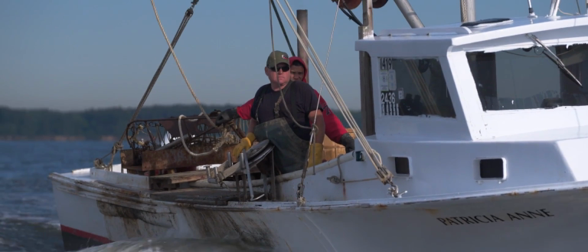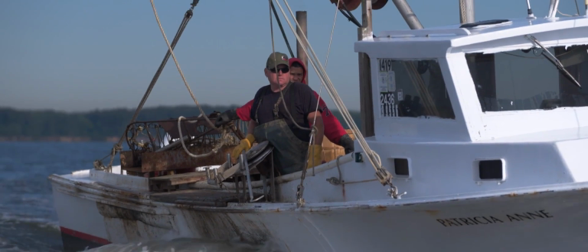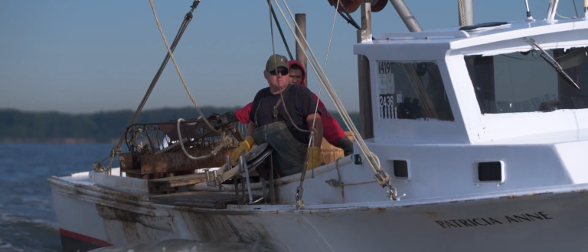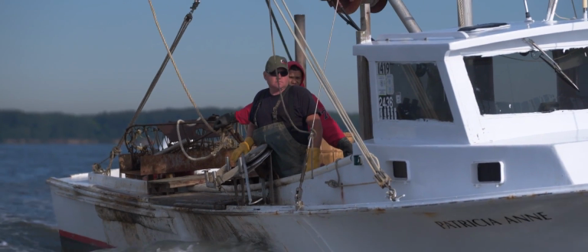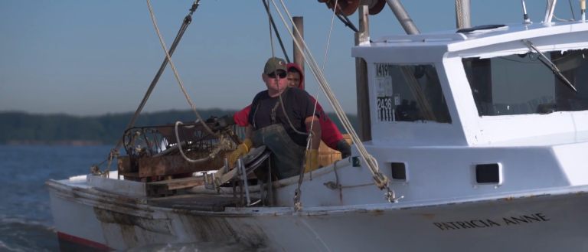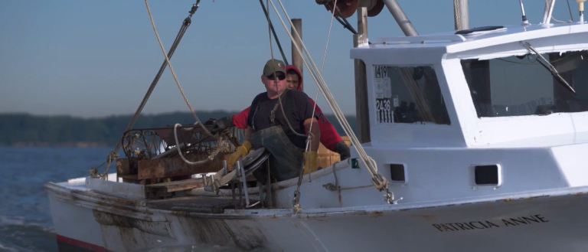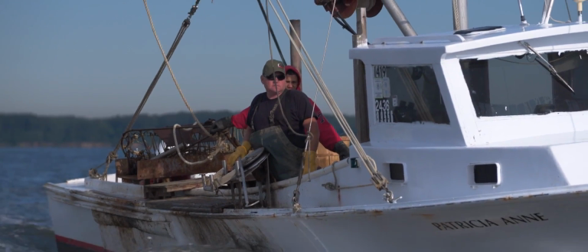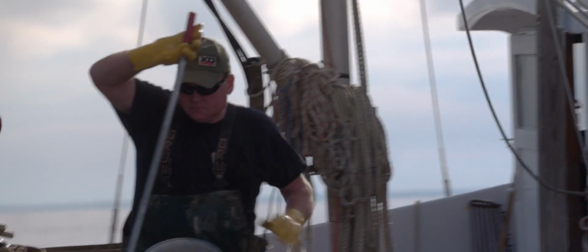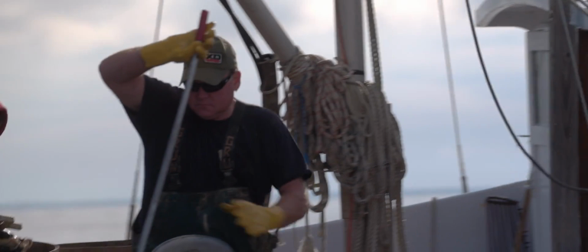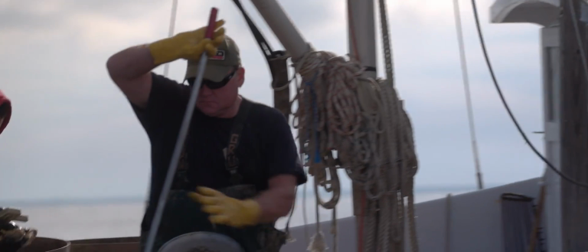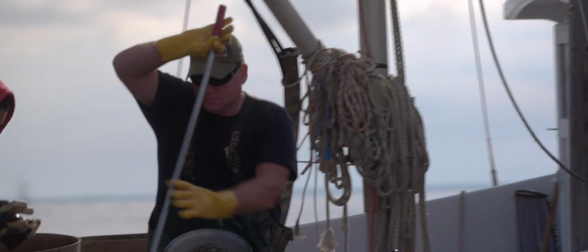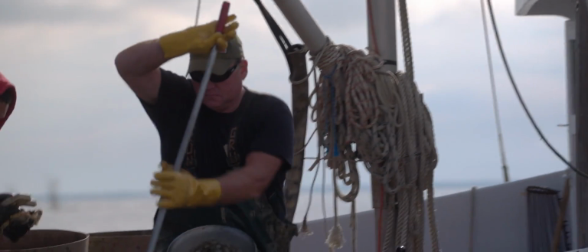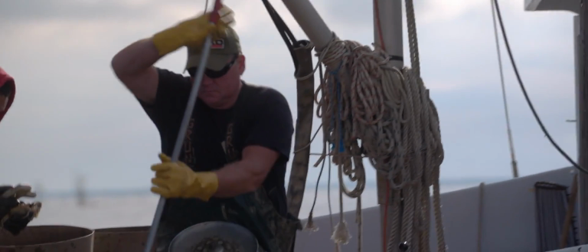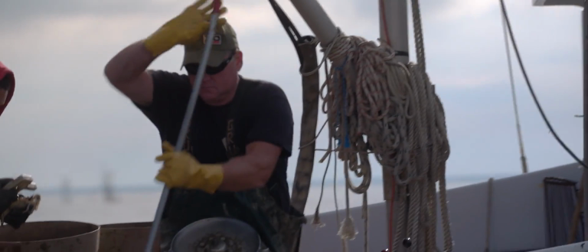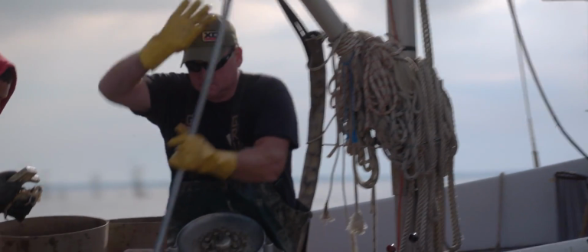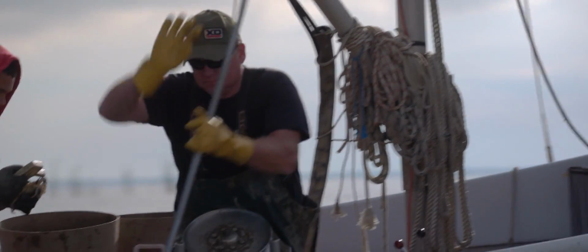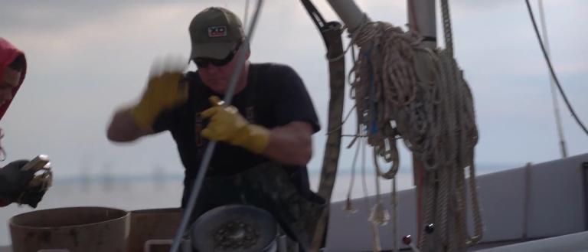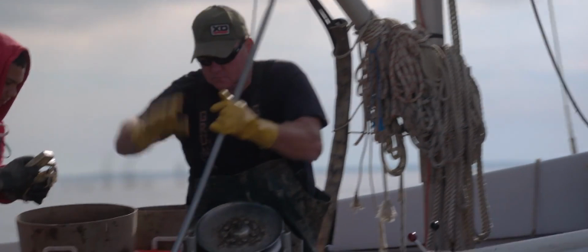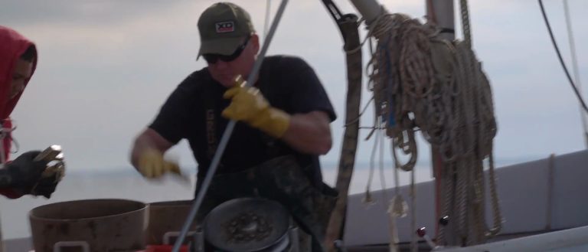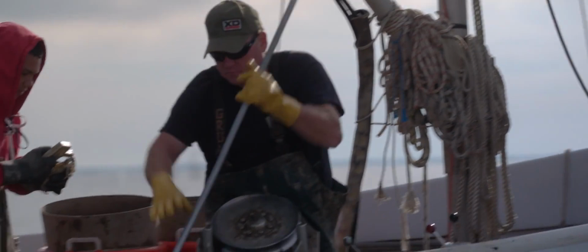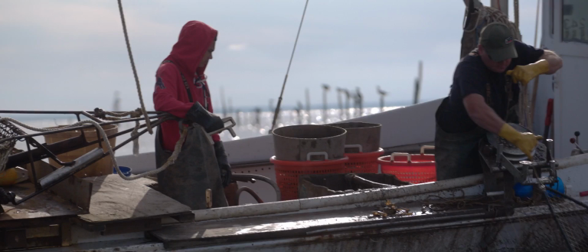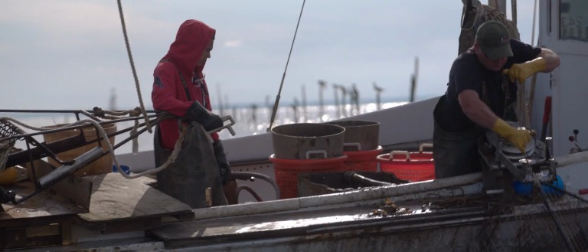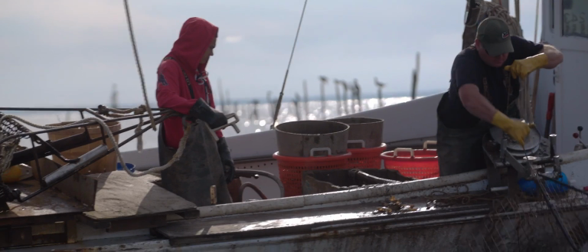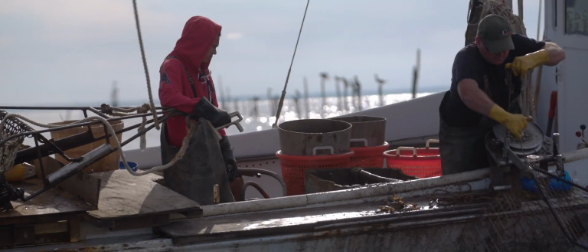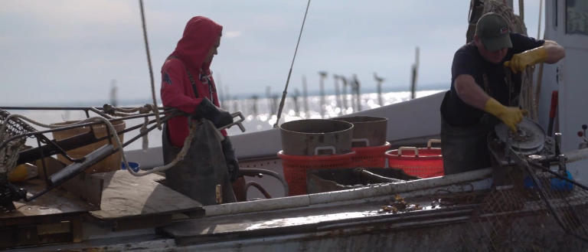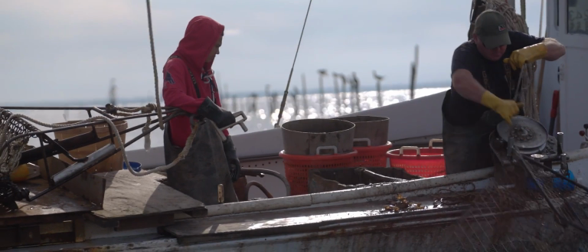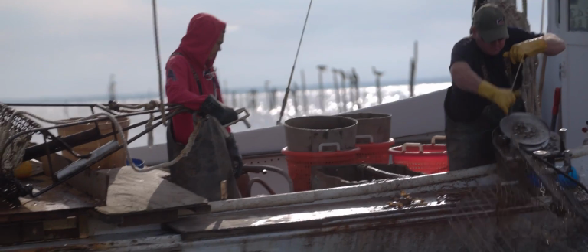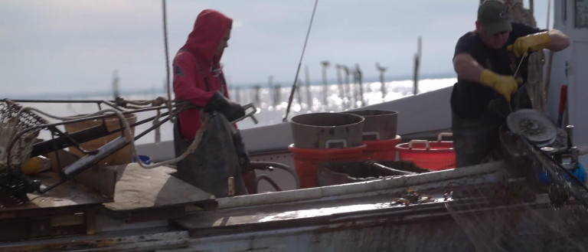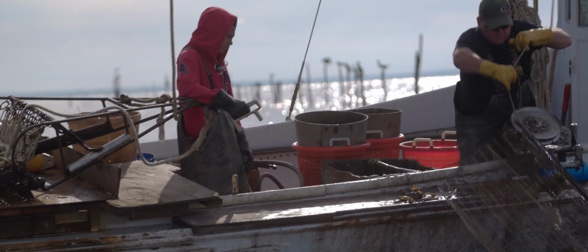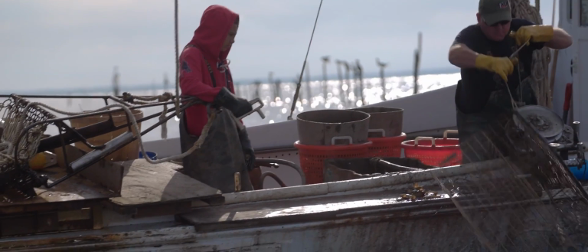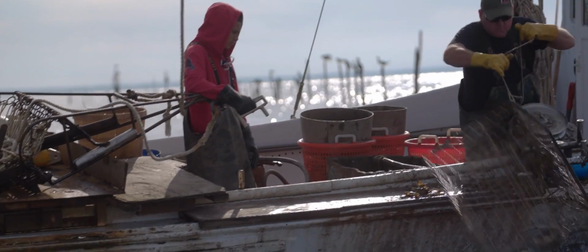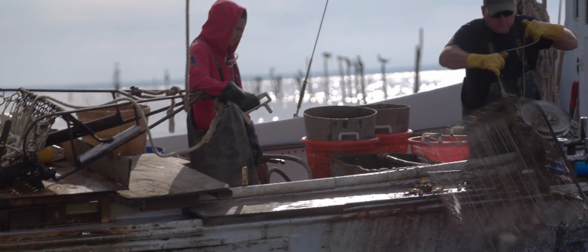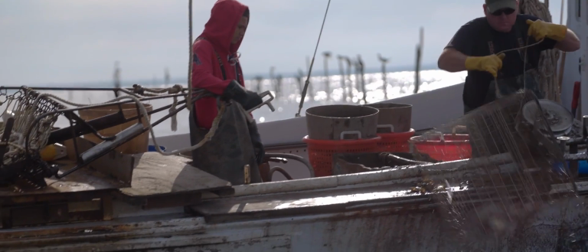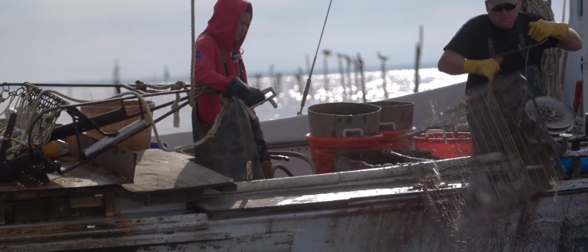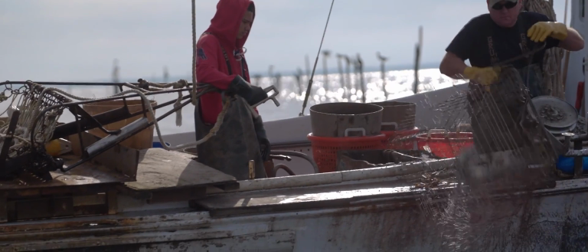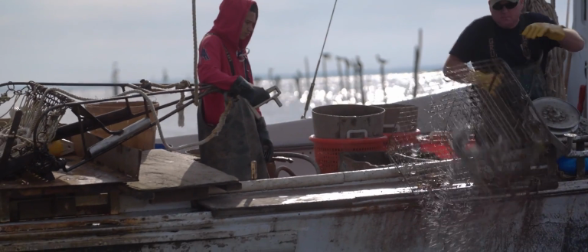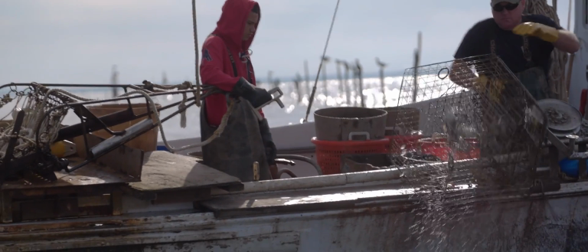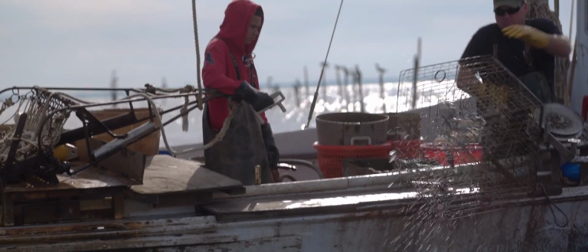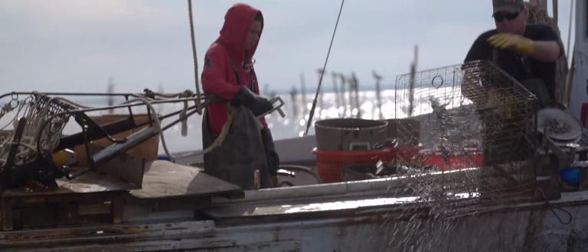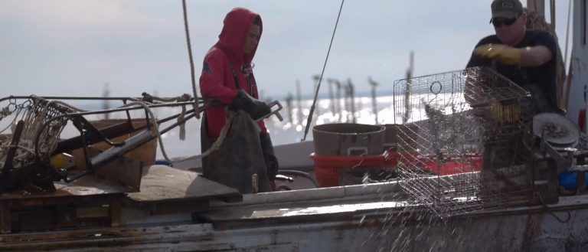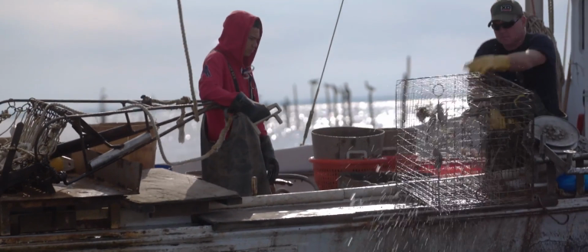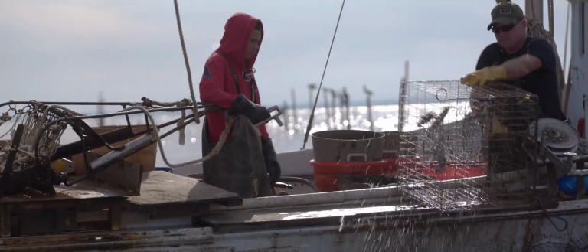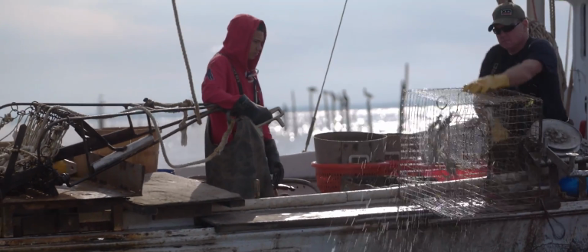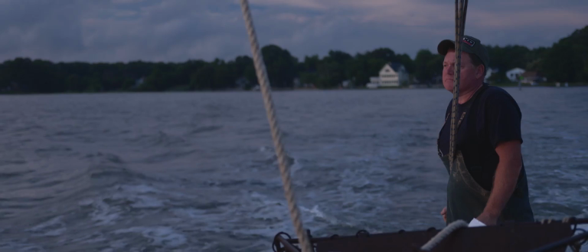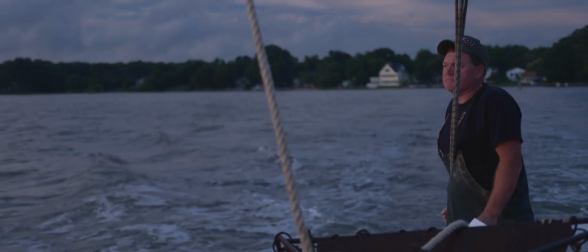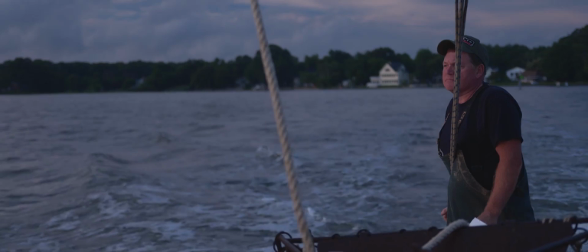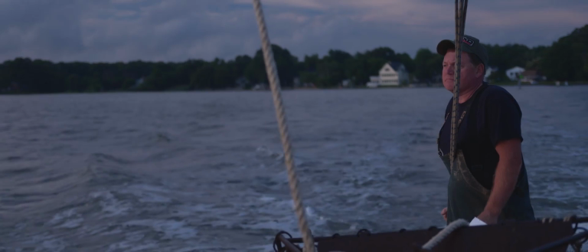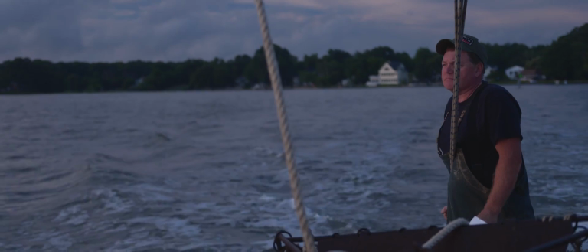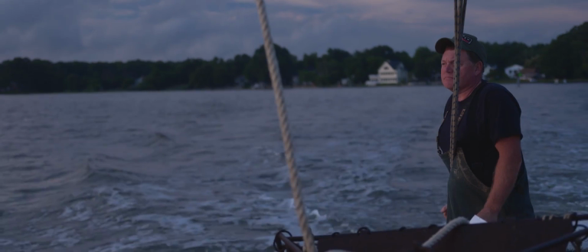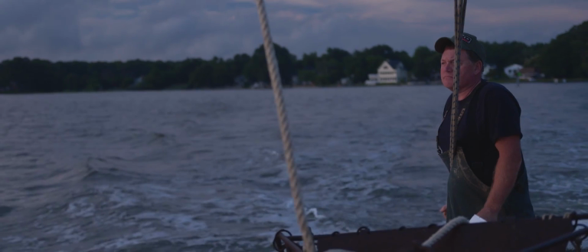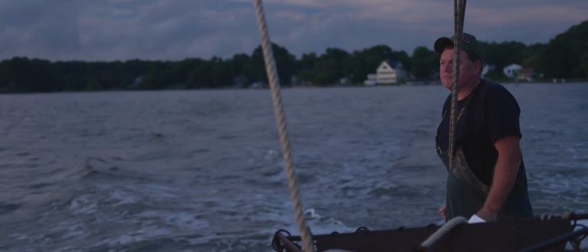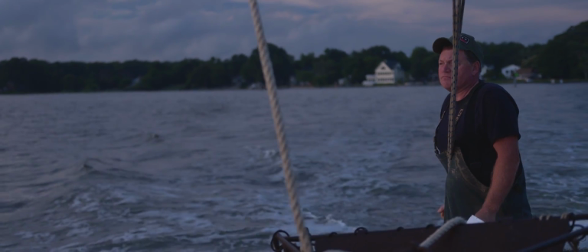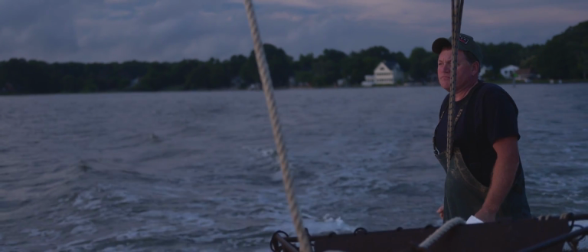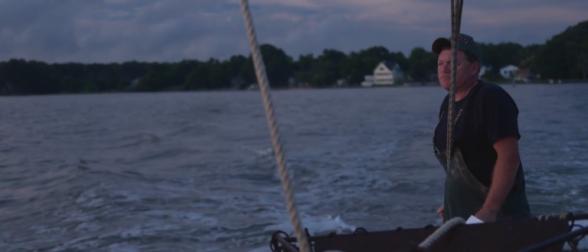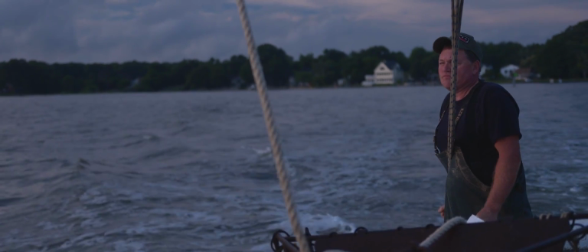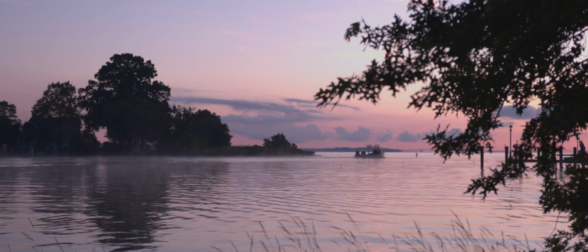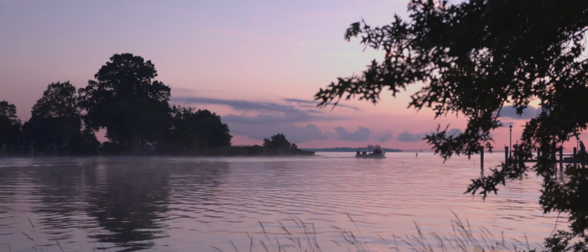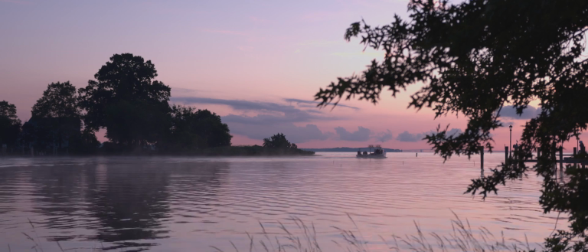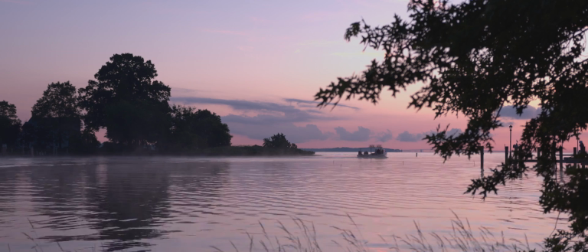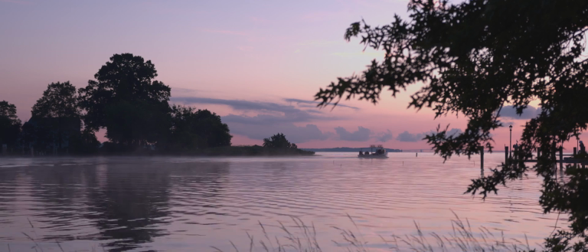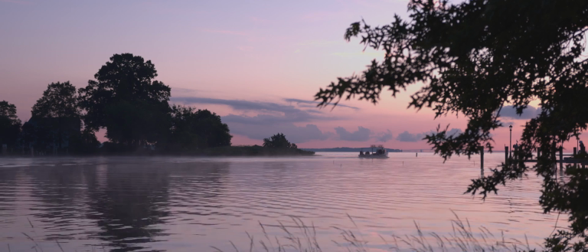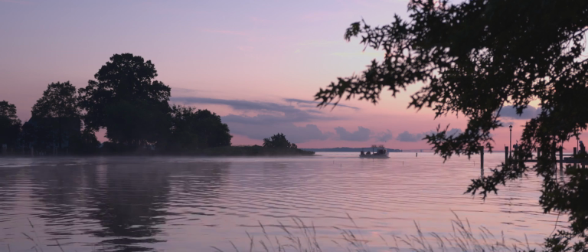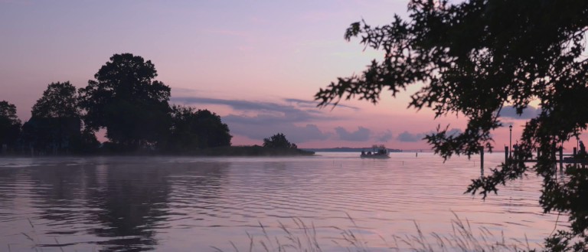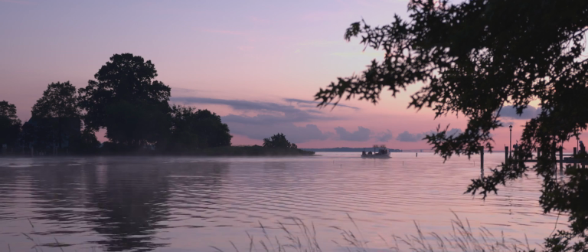I love this water. I love this work. It's a special place out here and it's up to us to protect it.